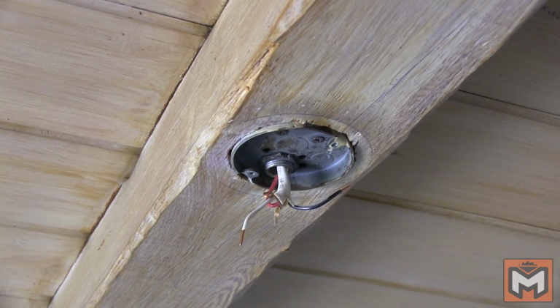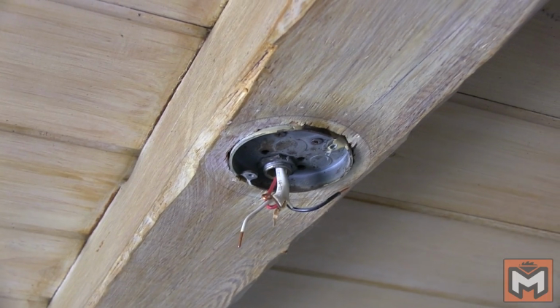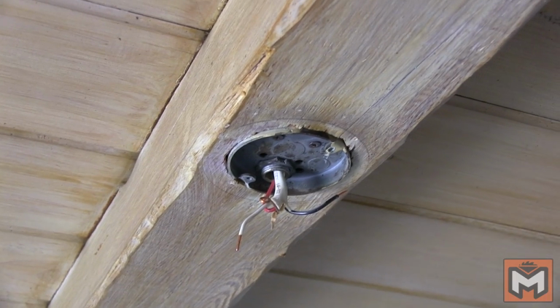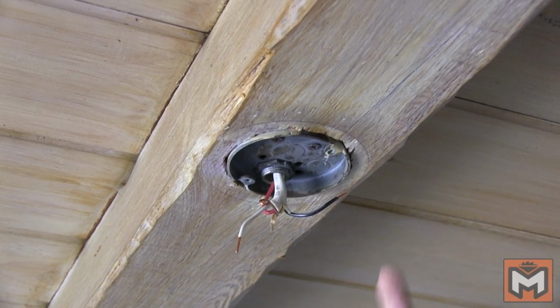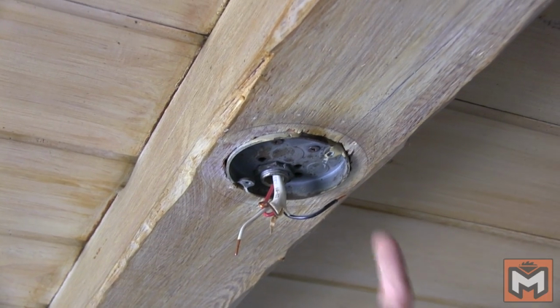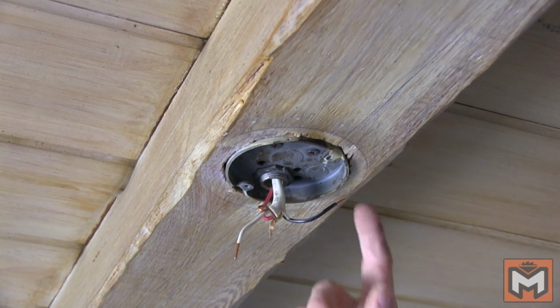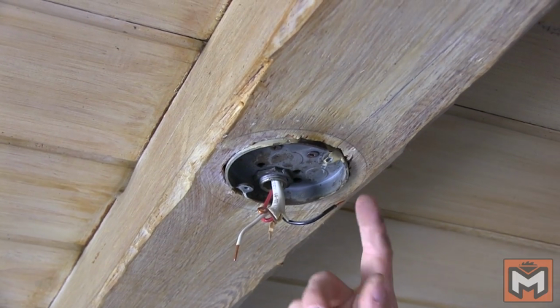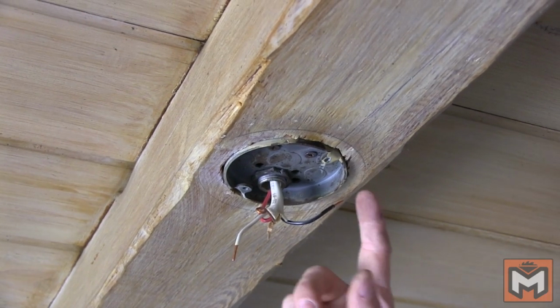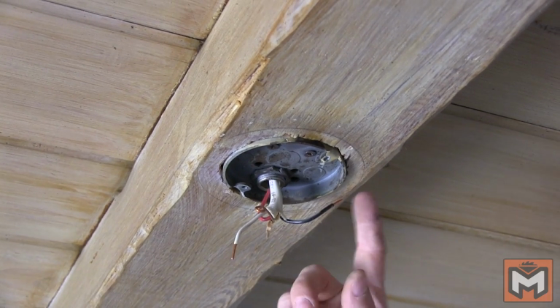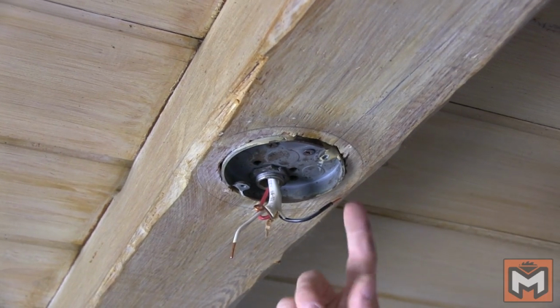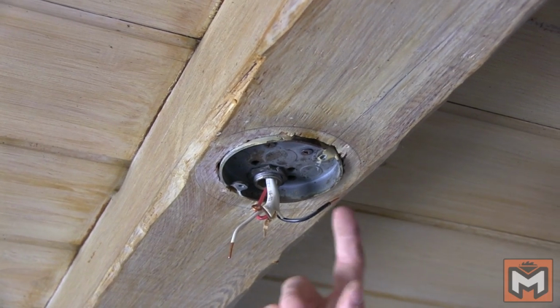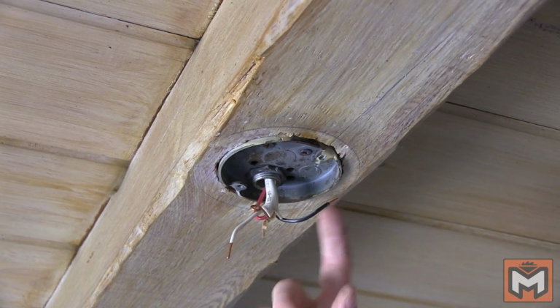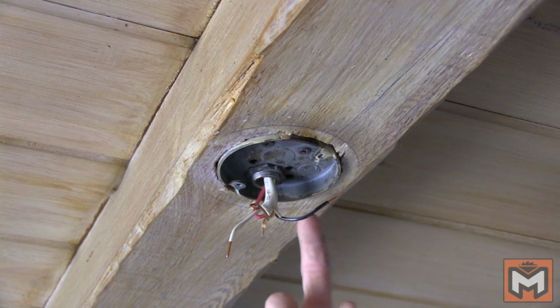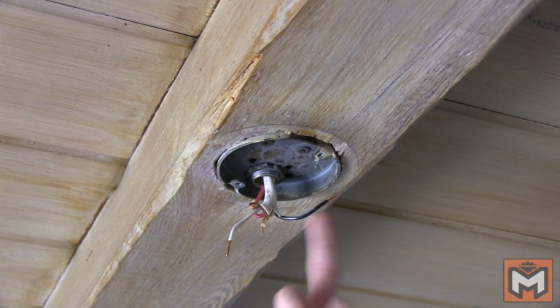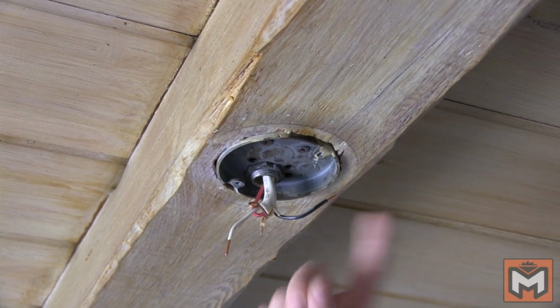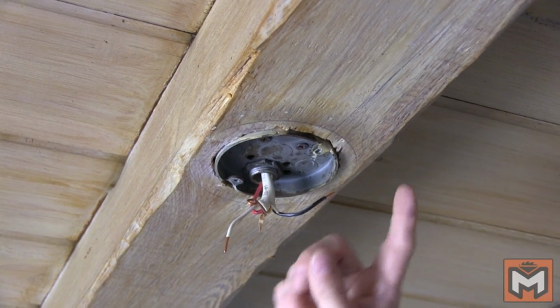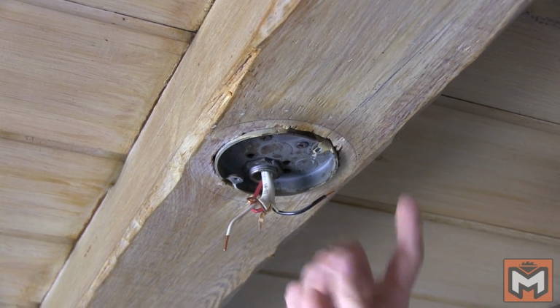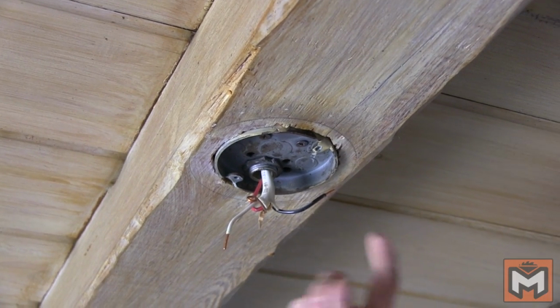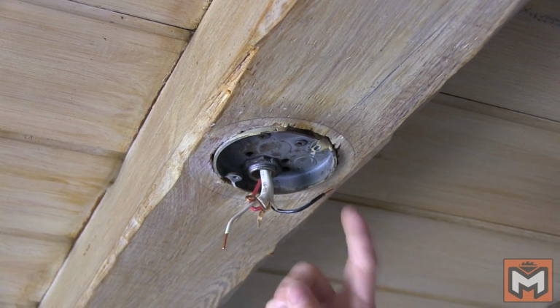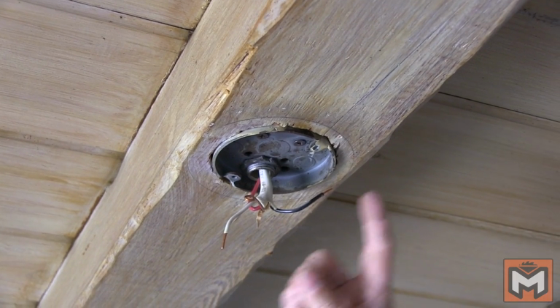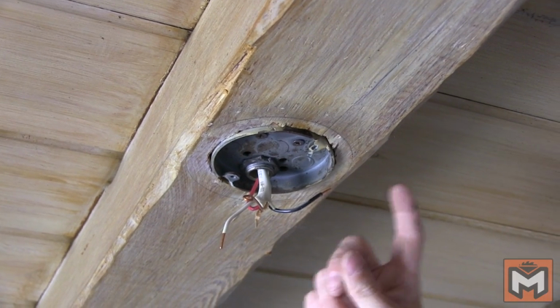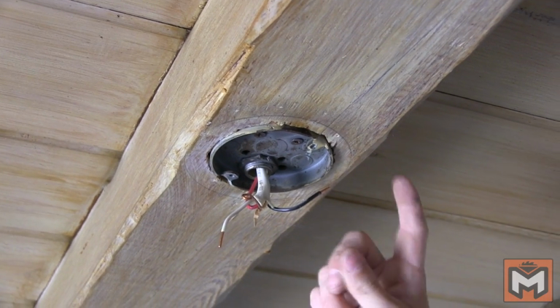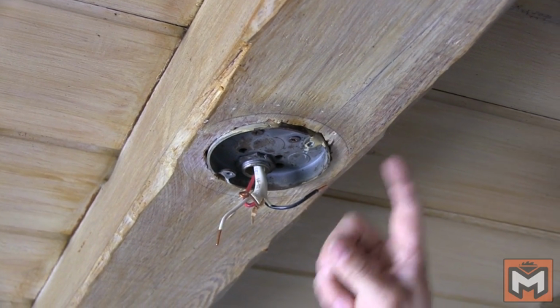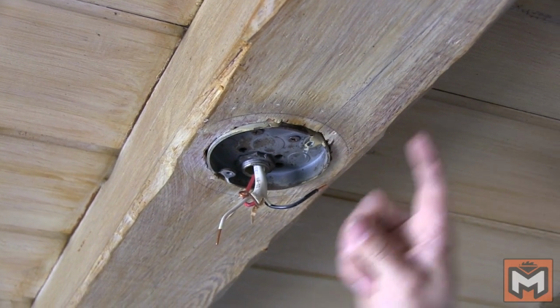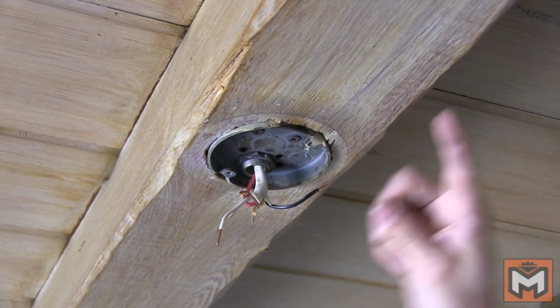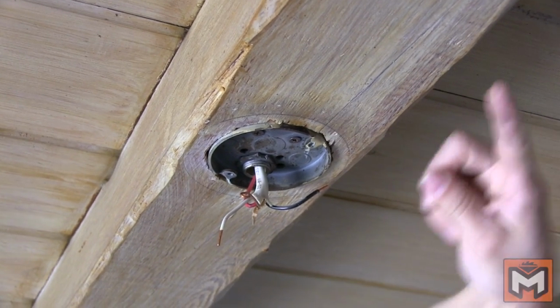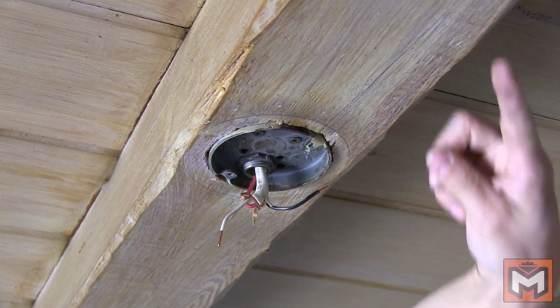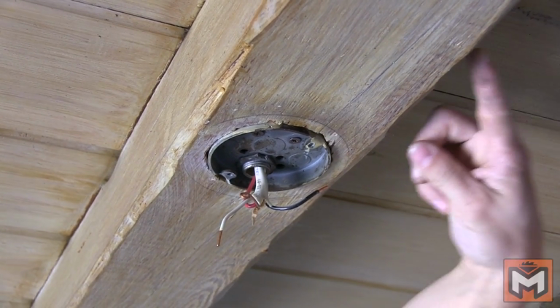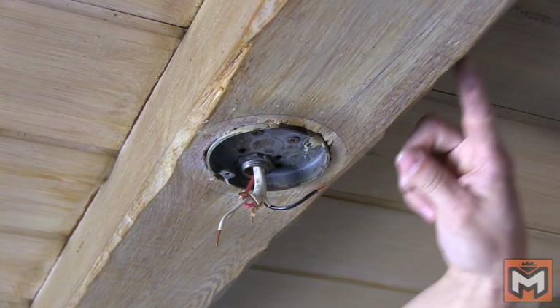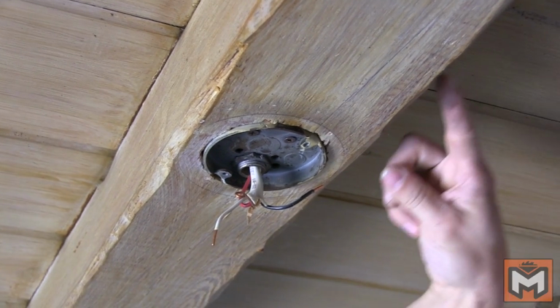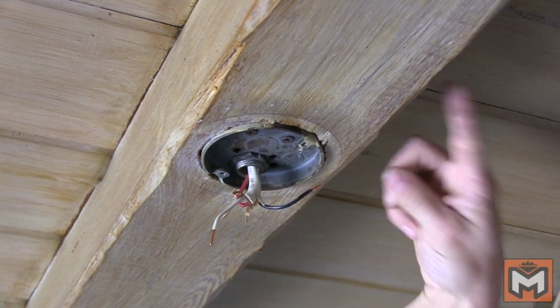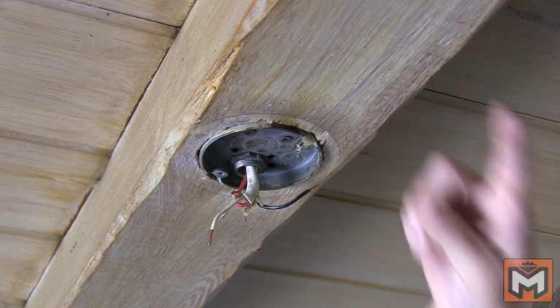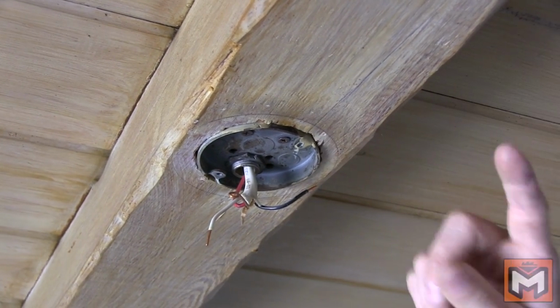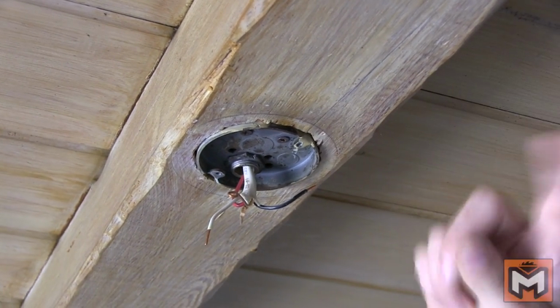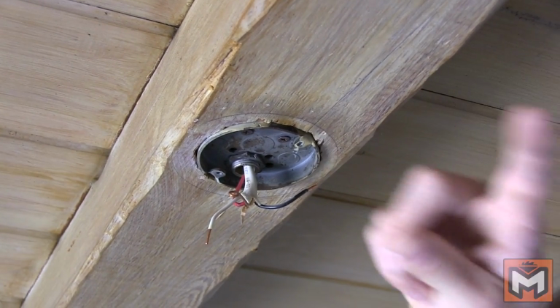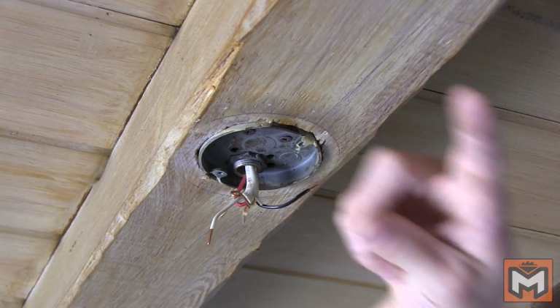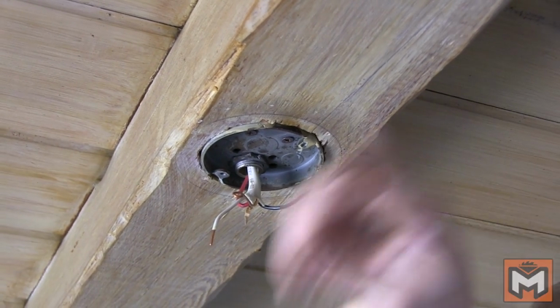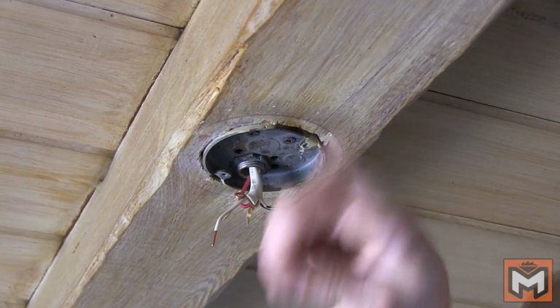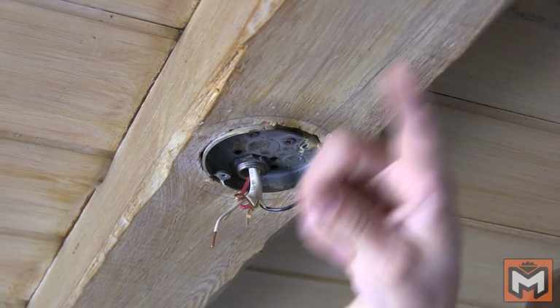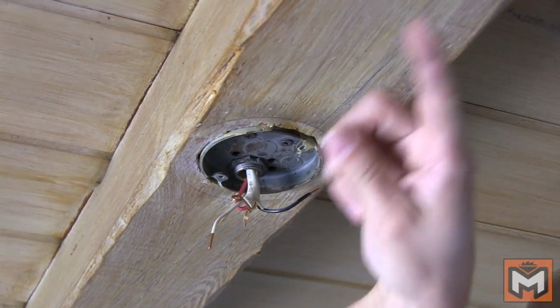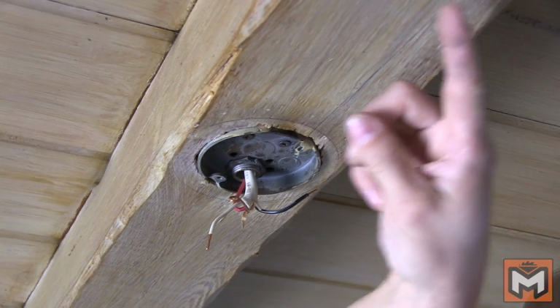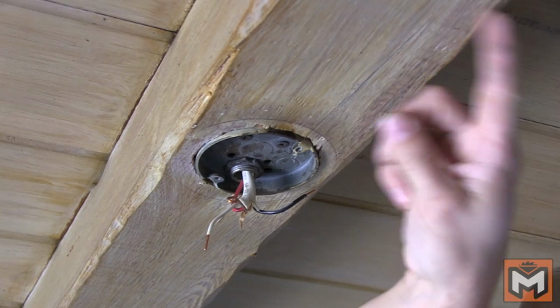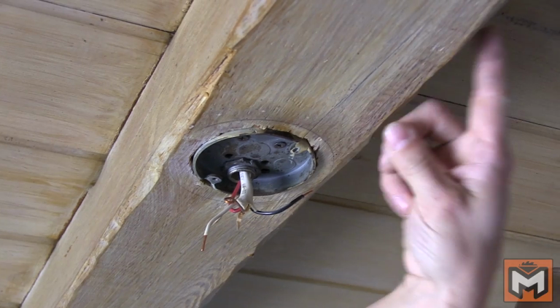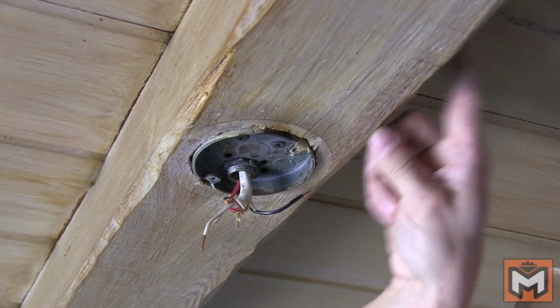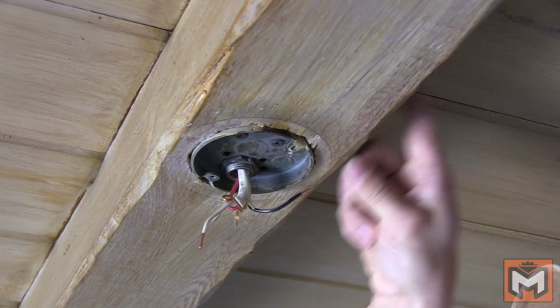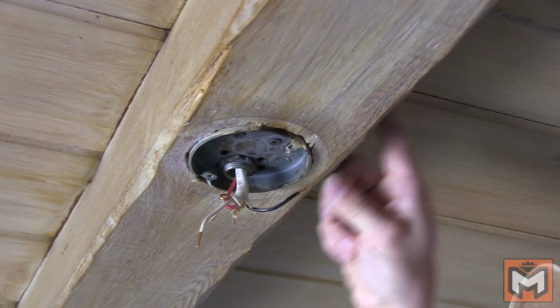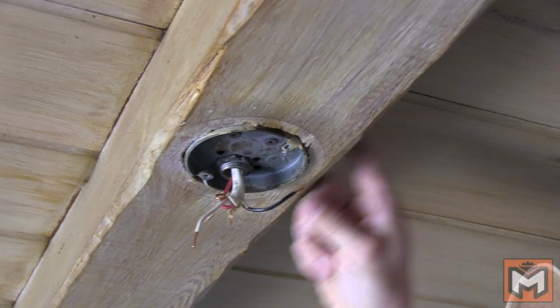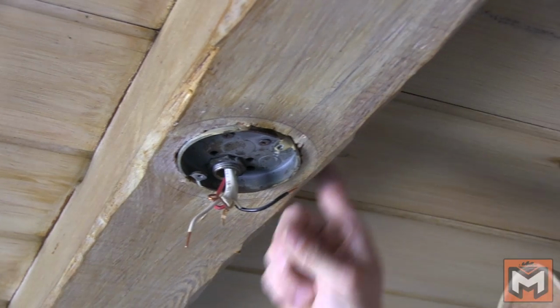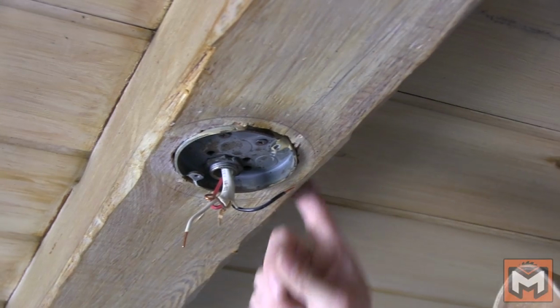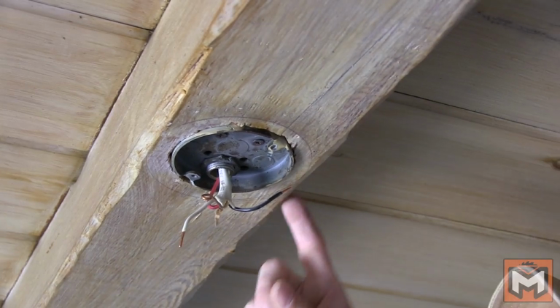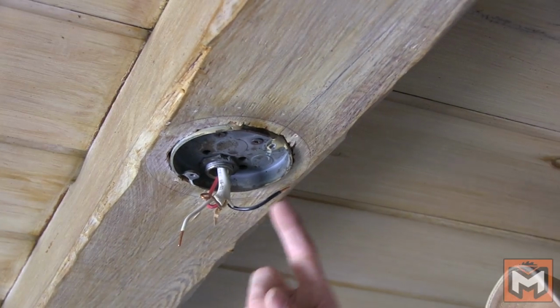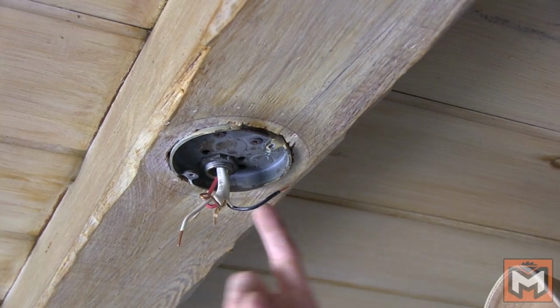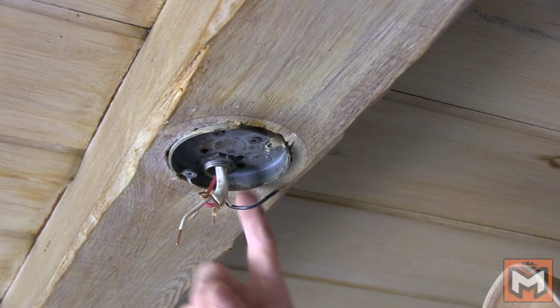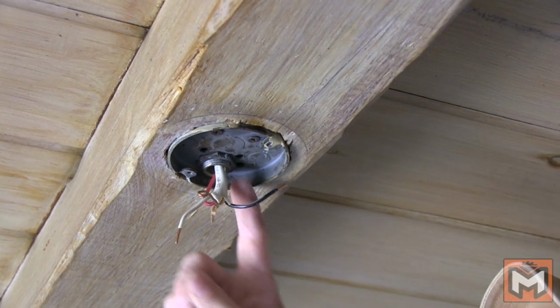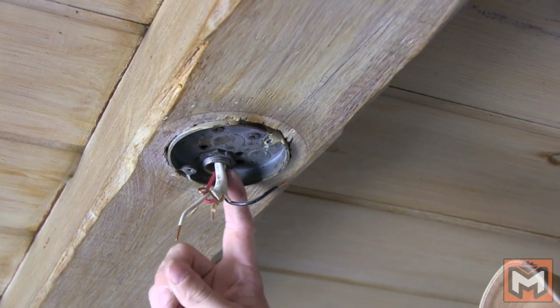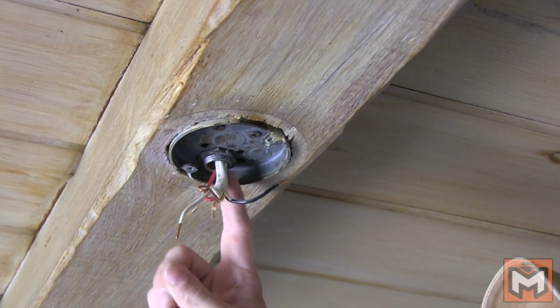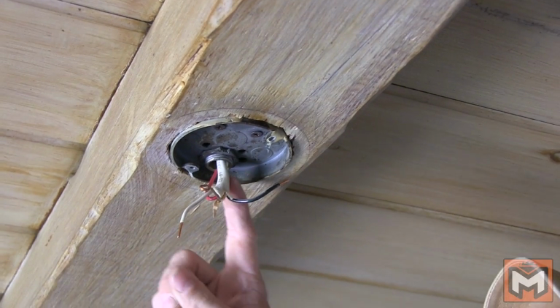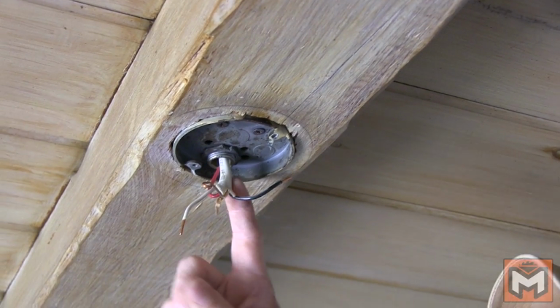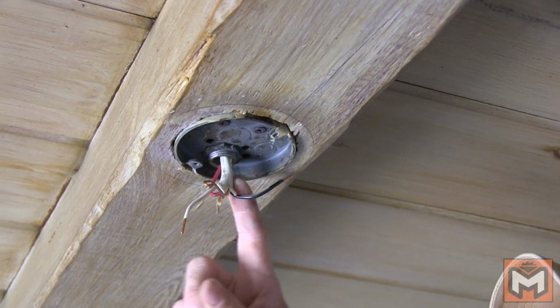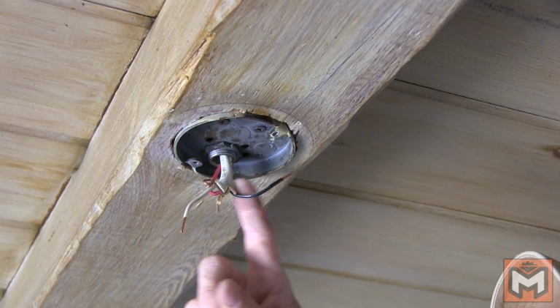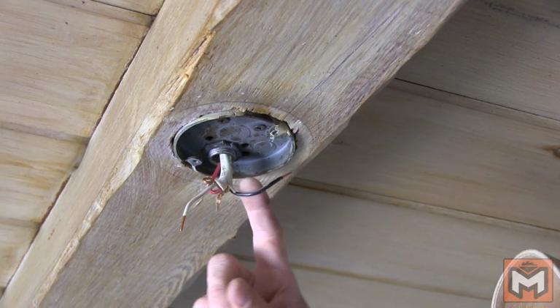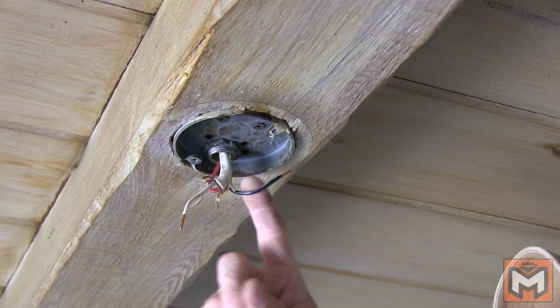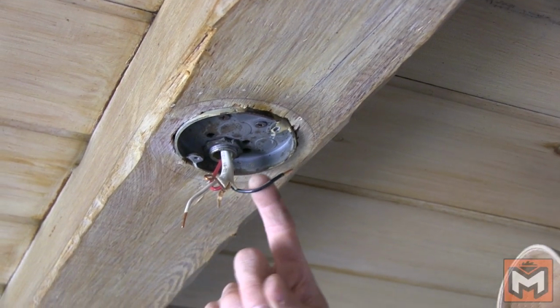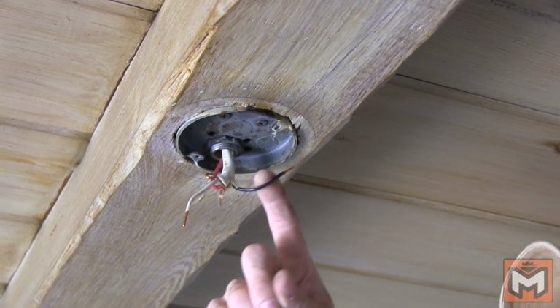If you do want to learn a little bit more about residential electrical basics, I did a live show a while back and I'll put a link to that in the description below.